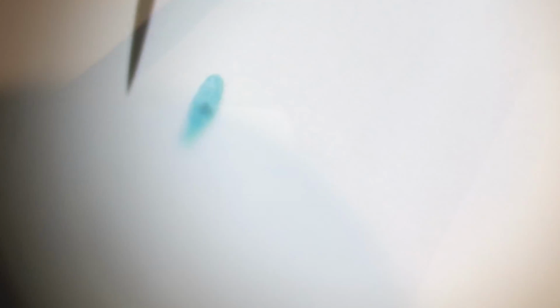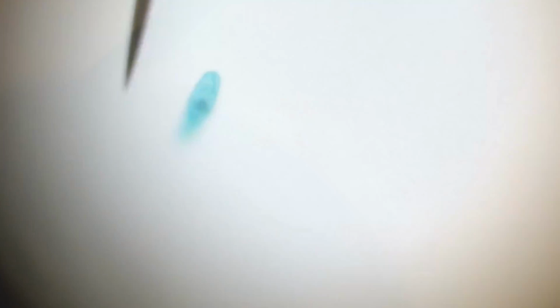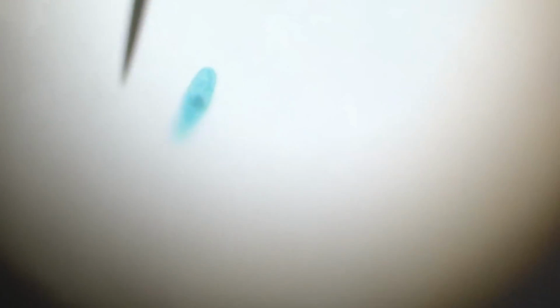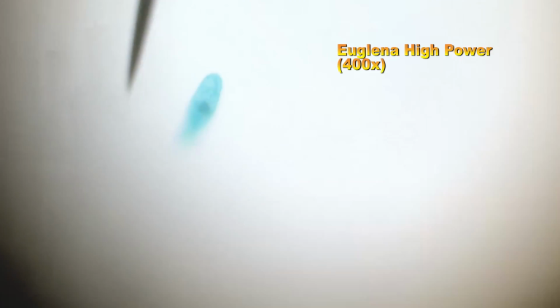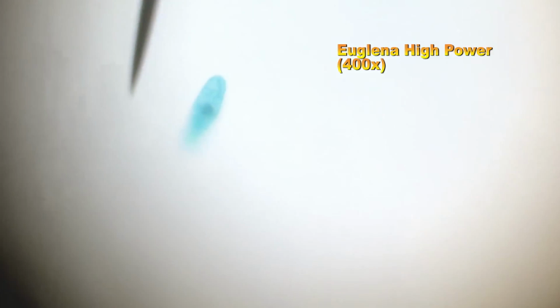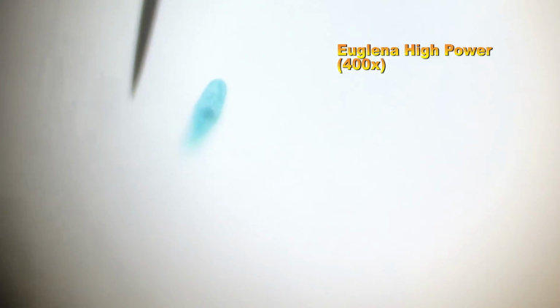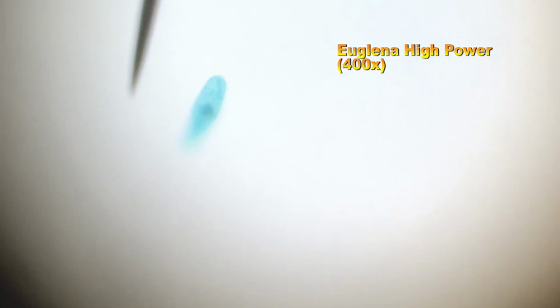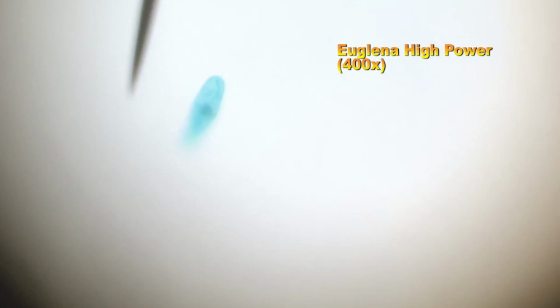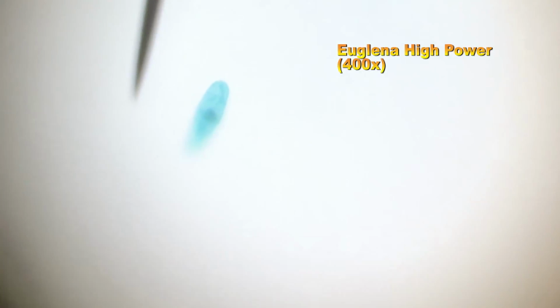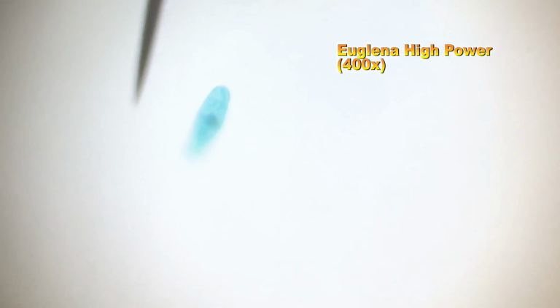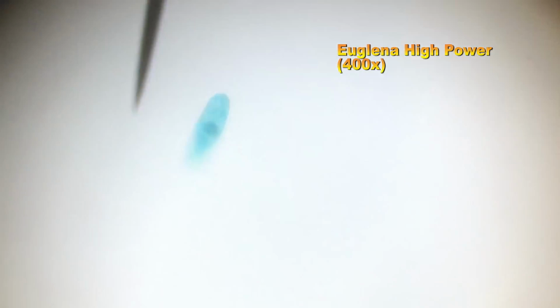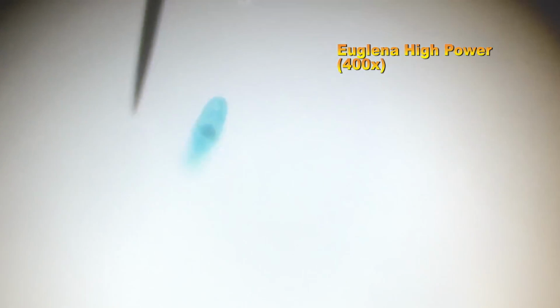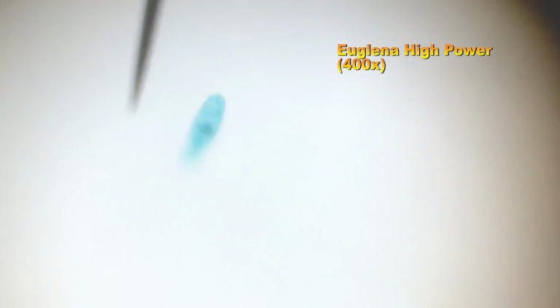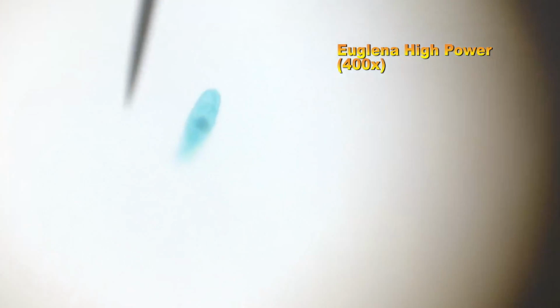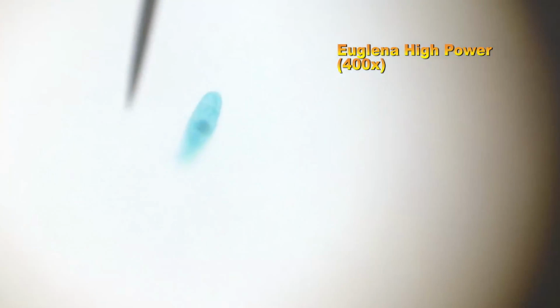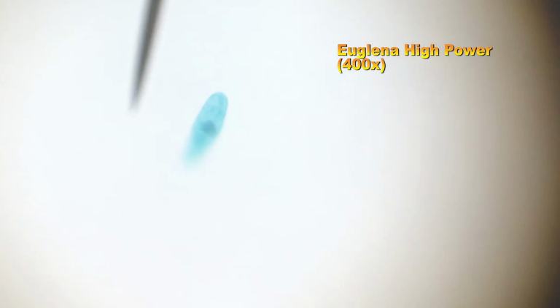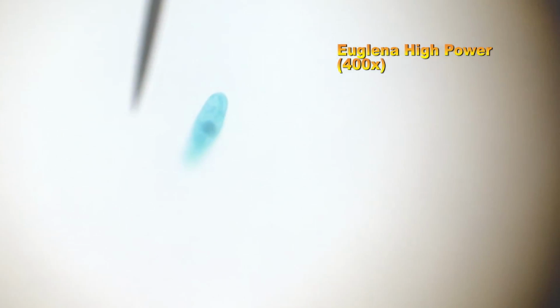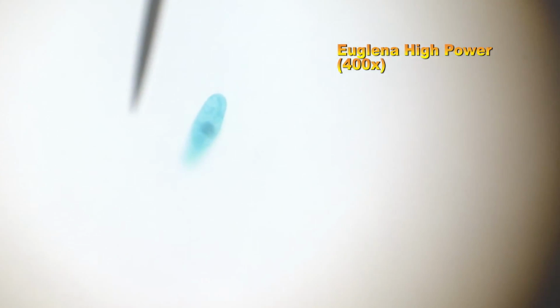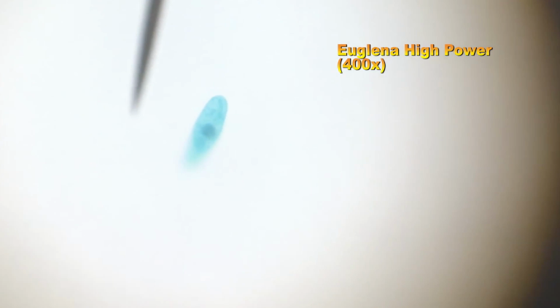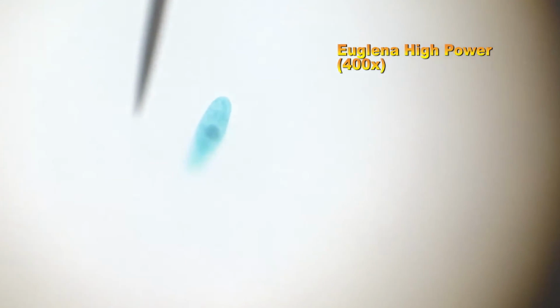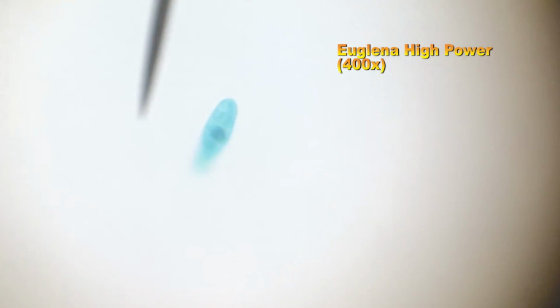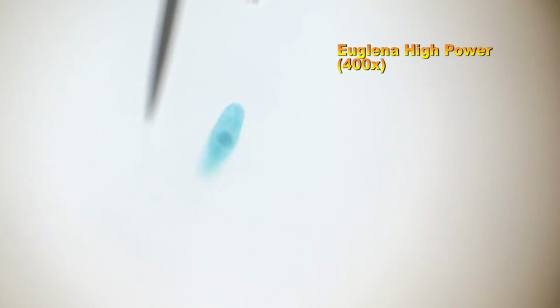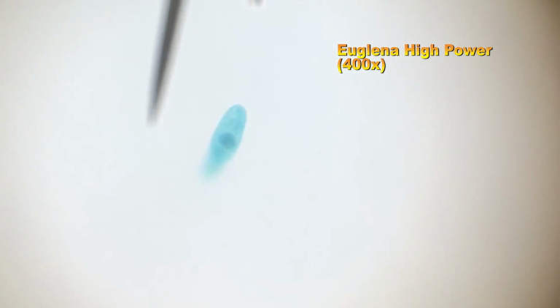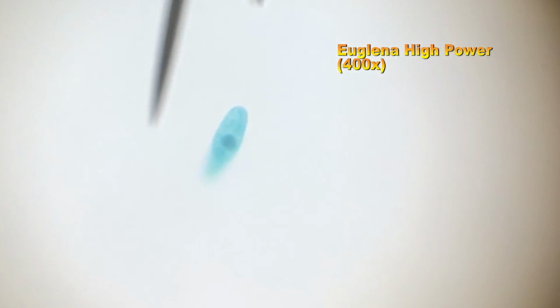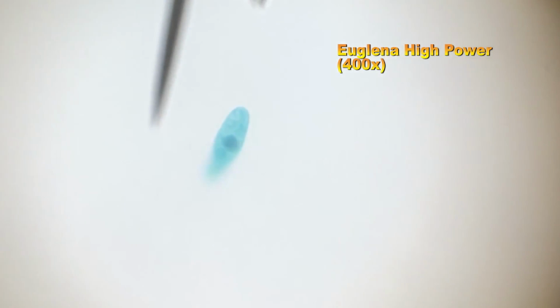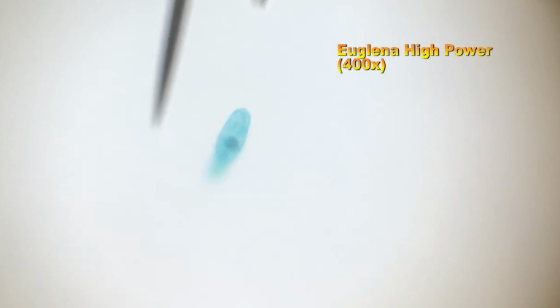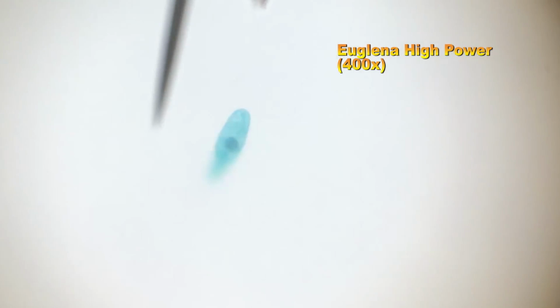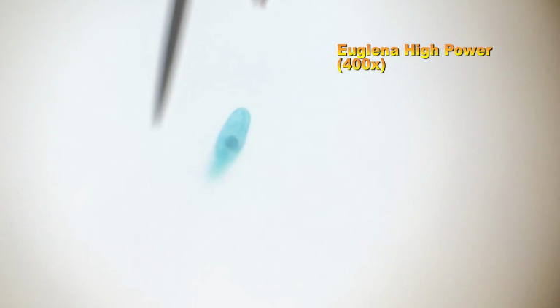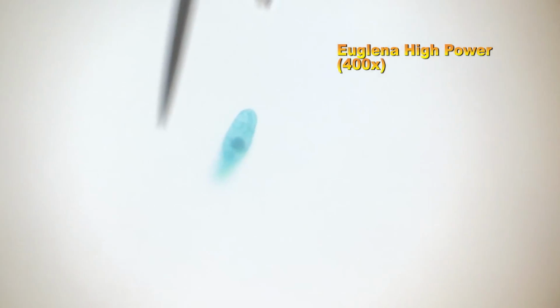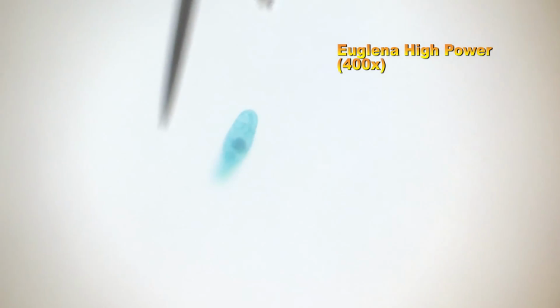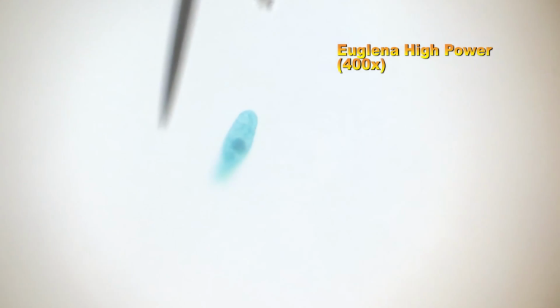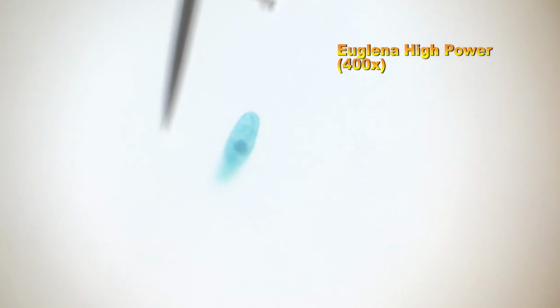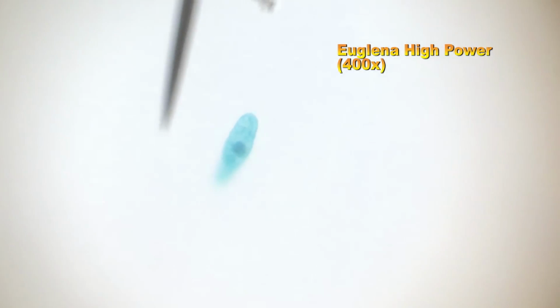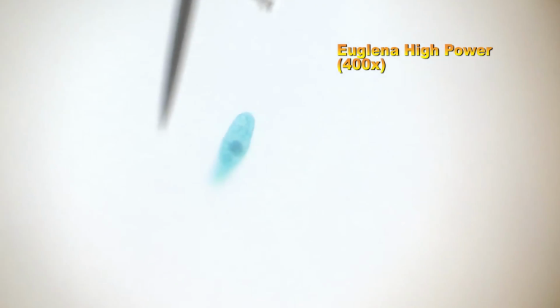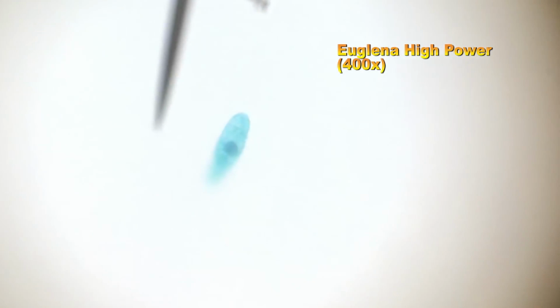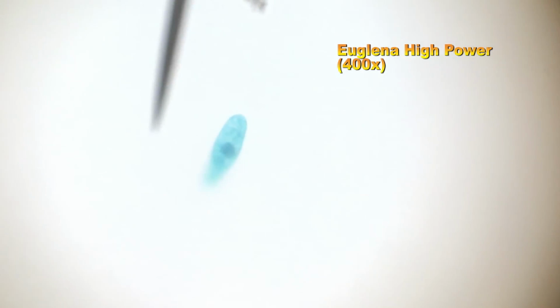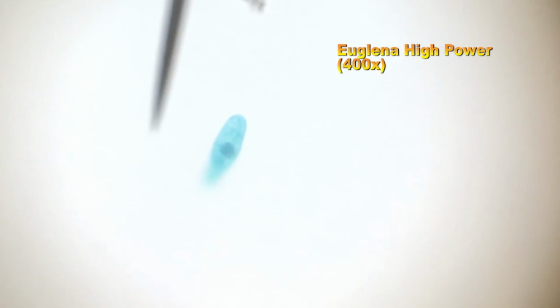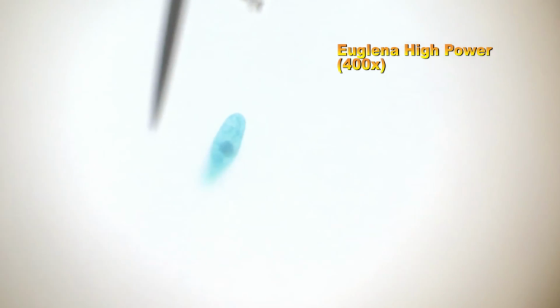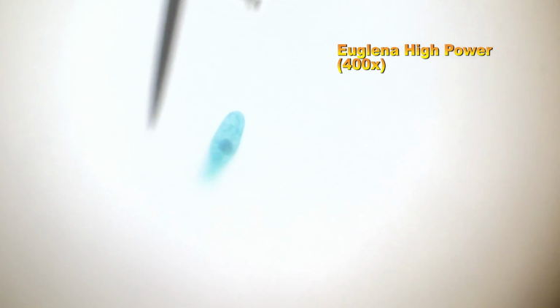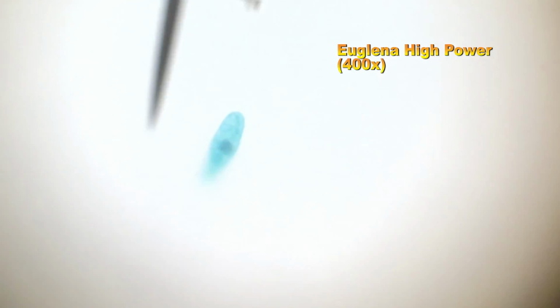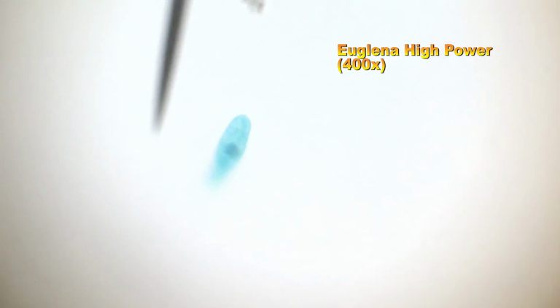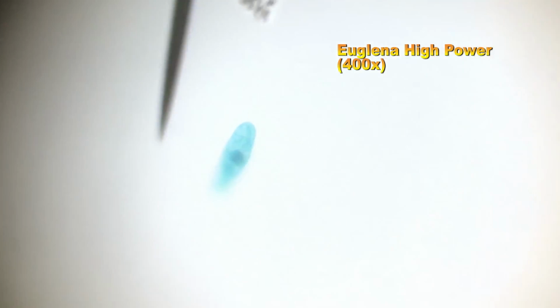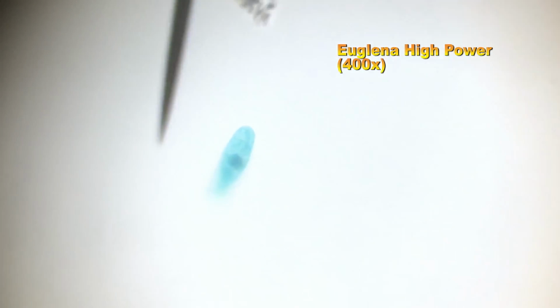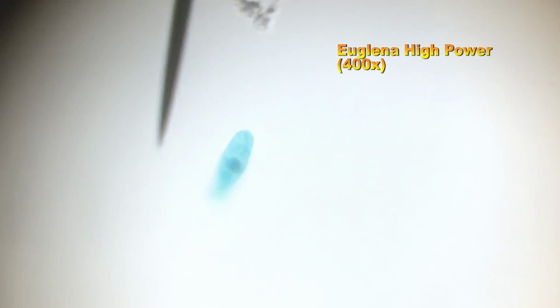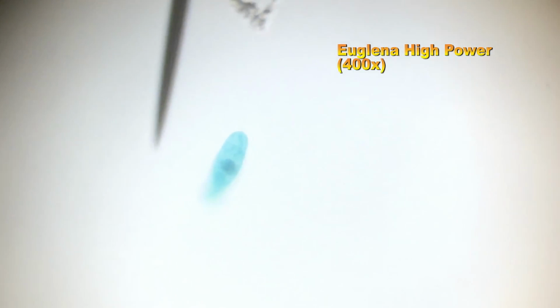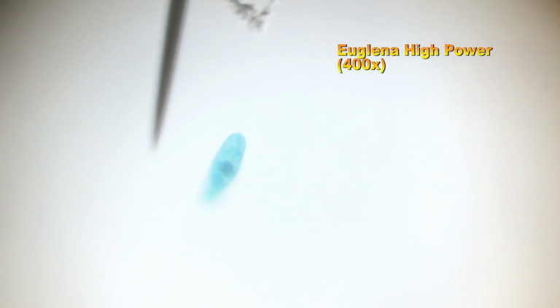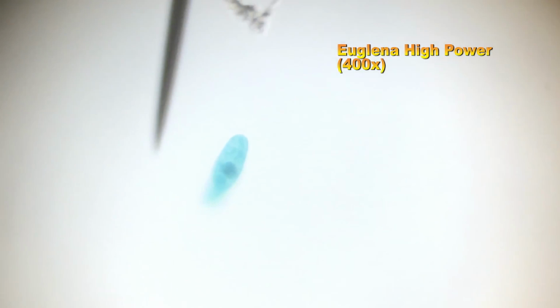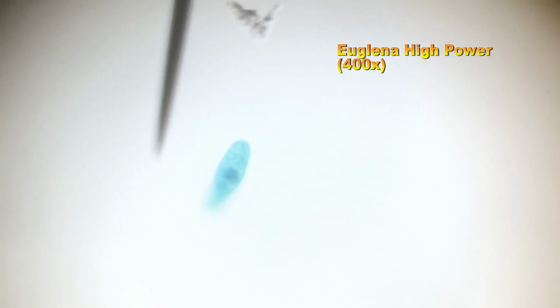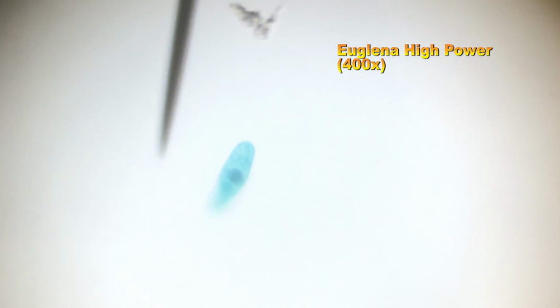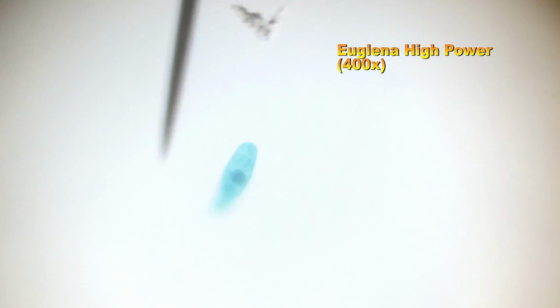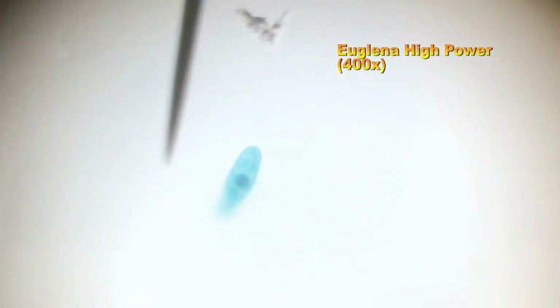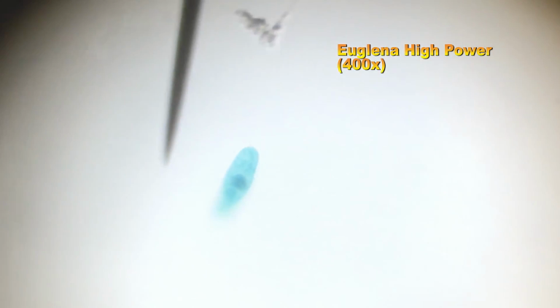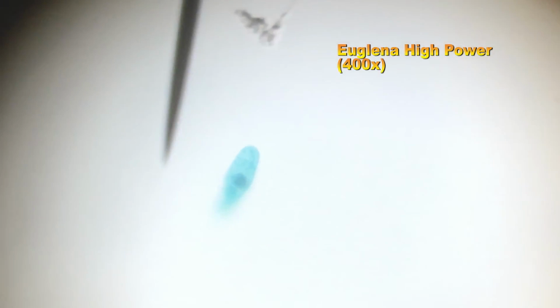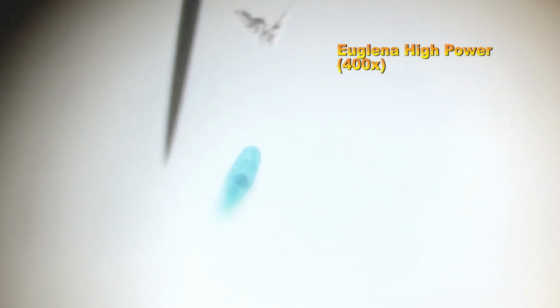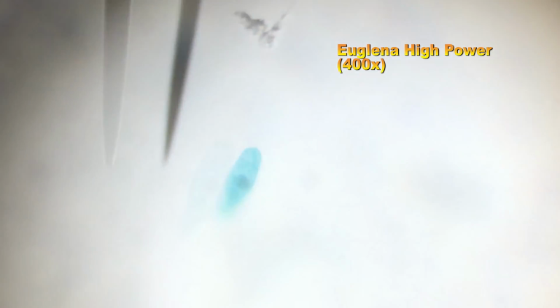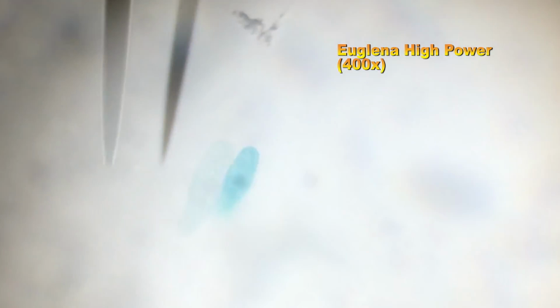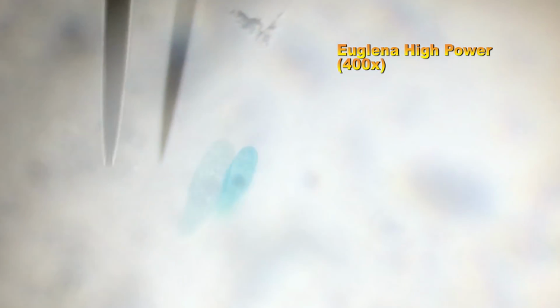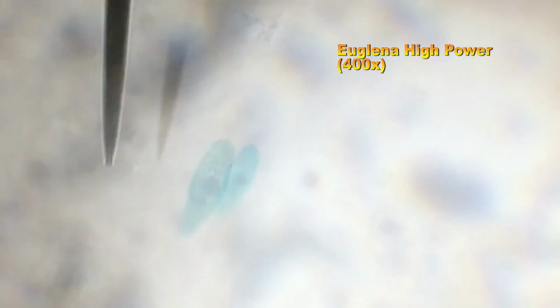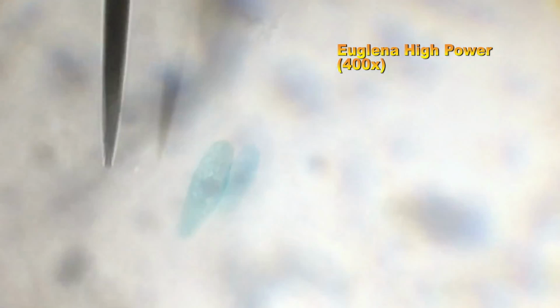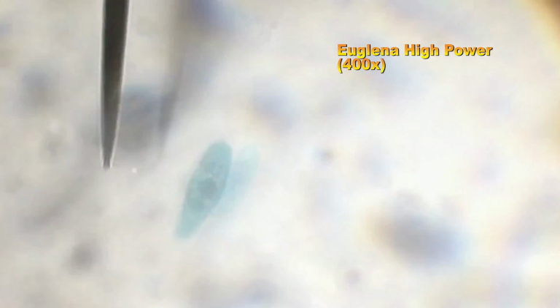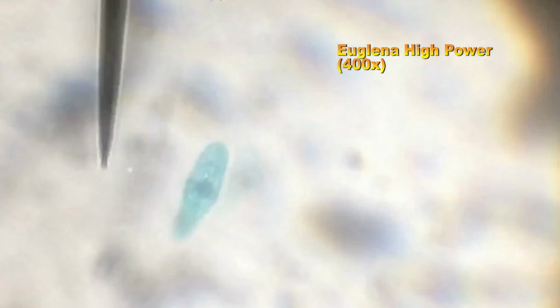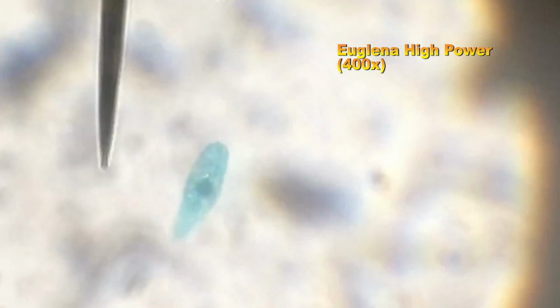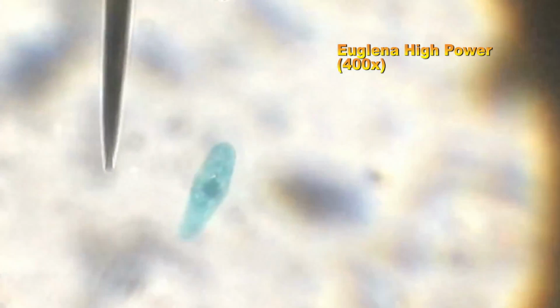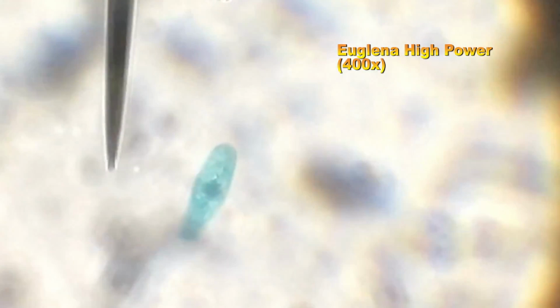And finally, this is how the euglena appears under the 400x magnification. You can see this is quite a small organism.